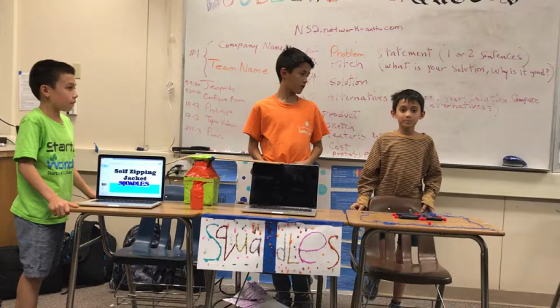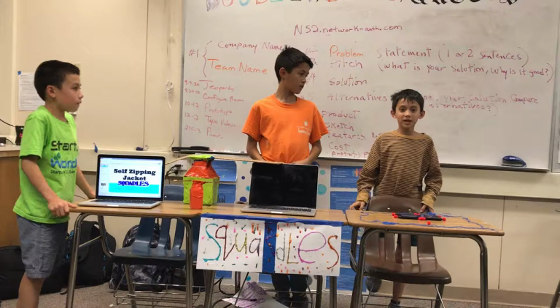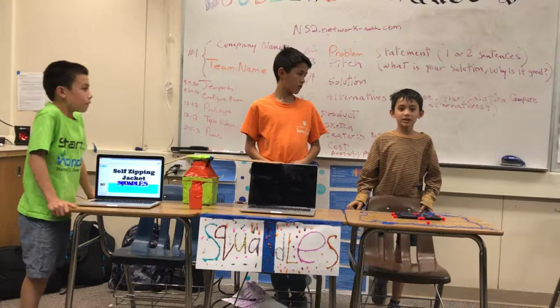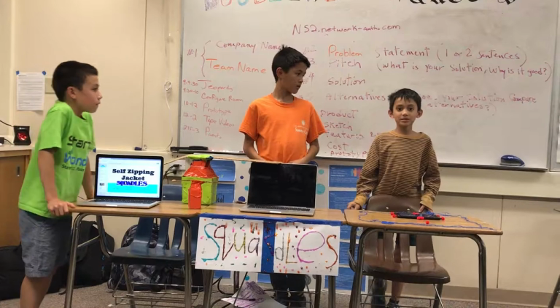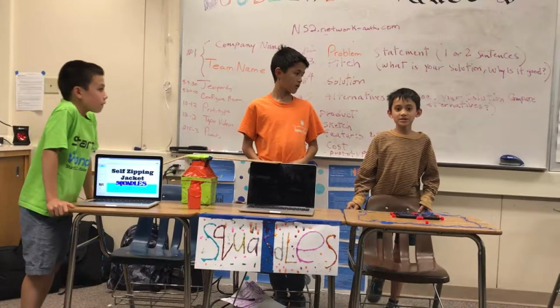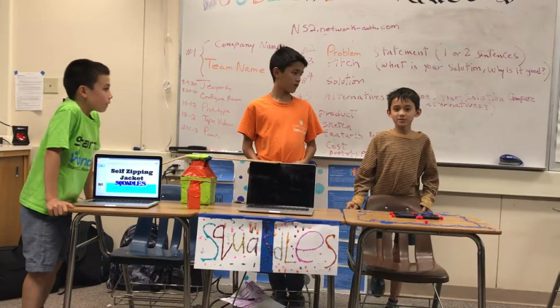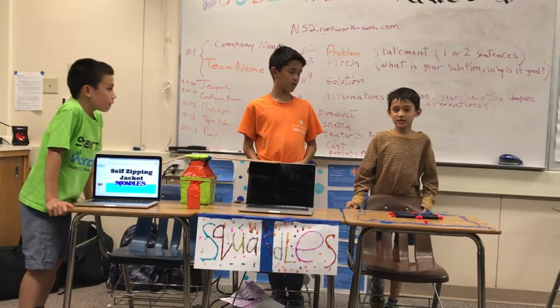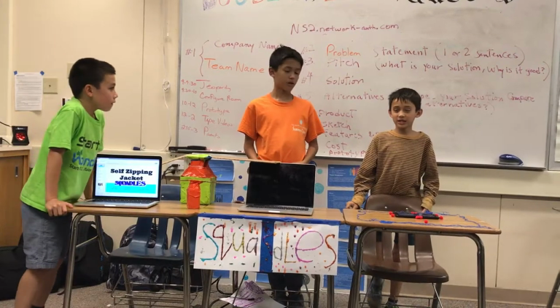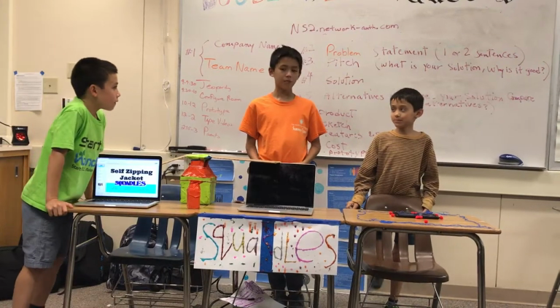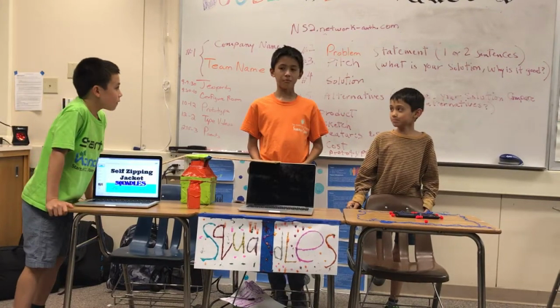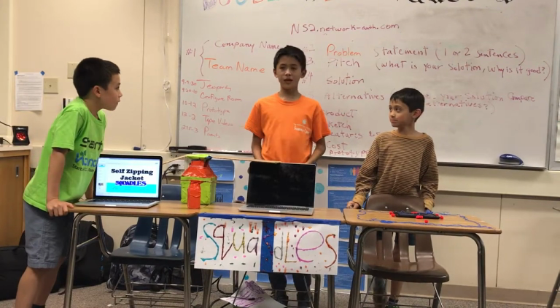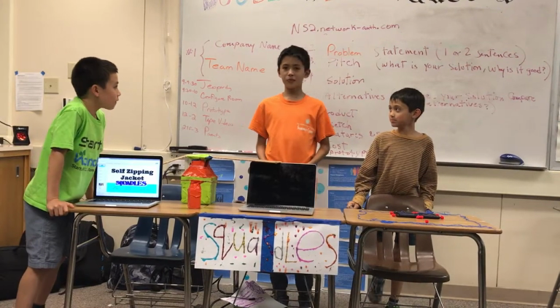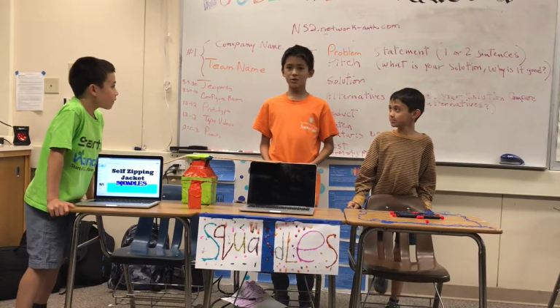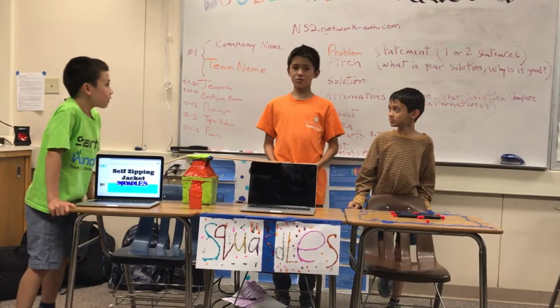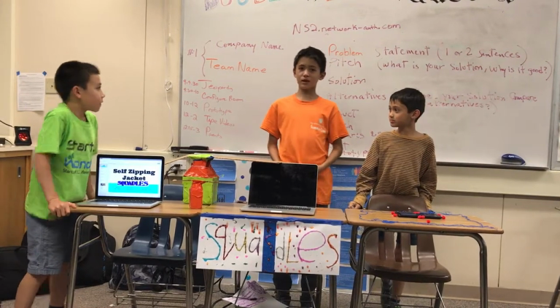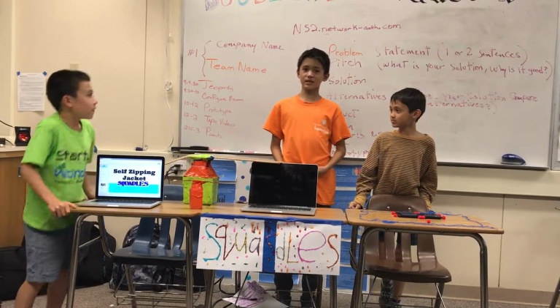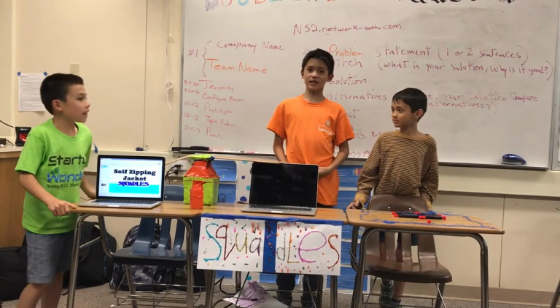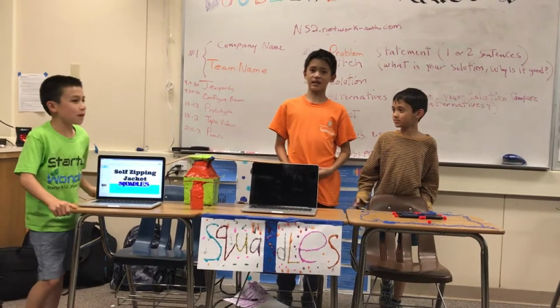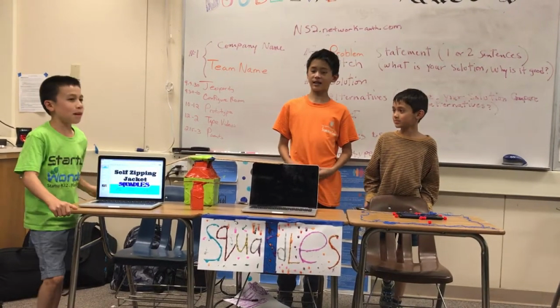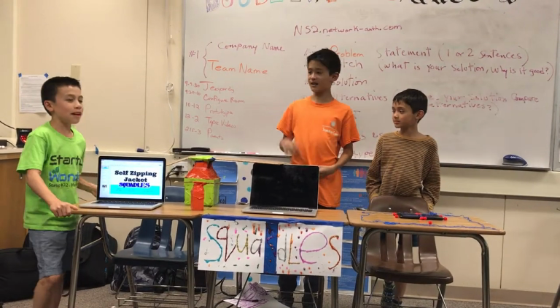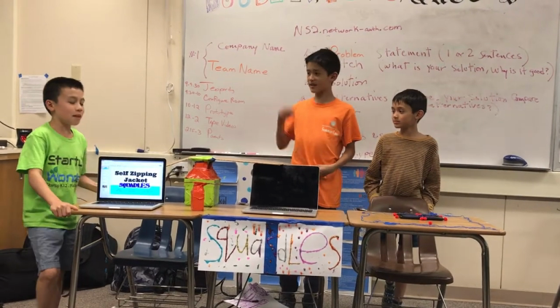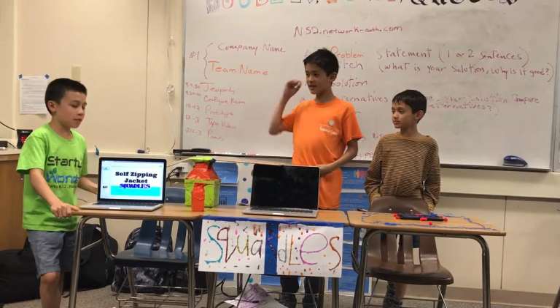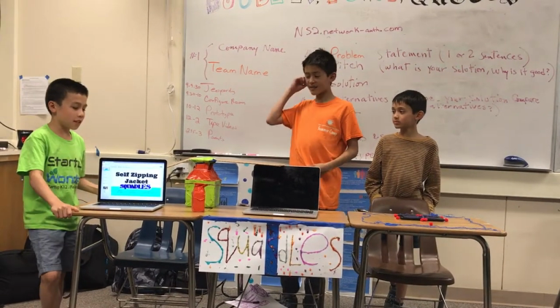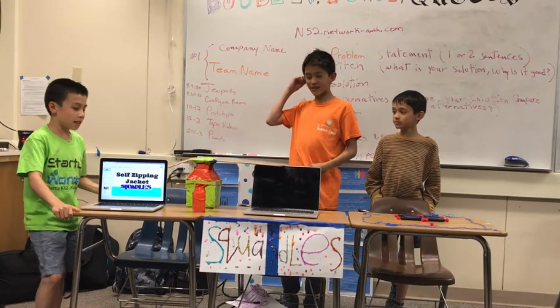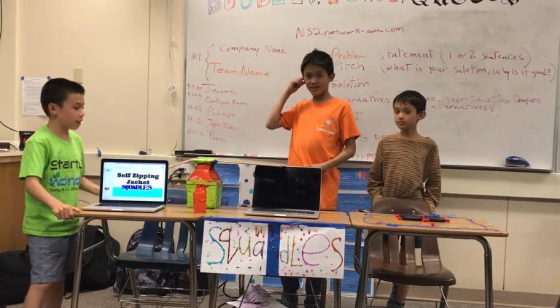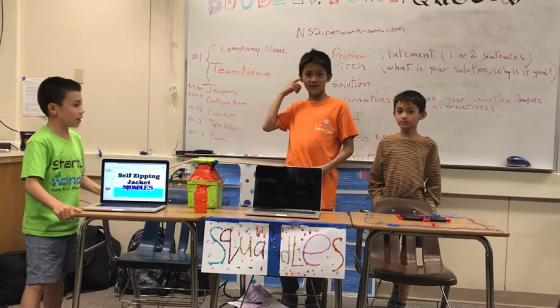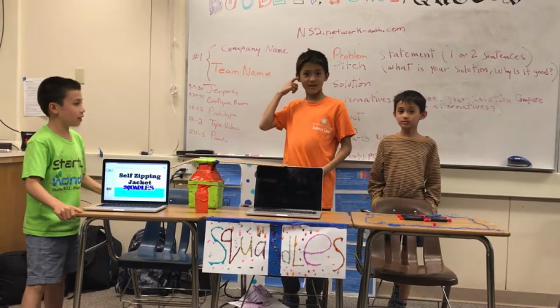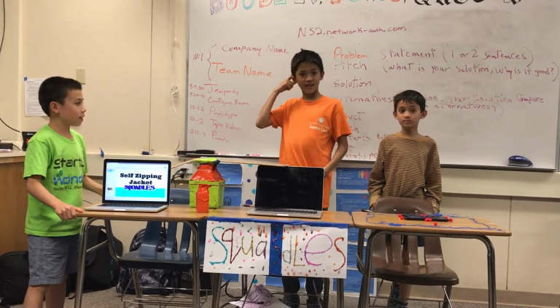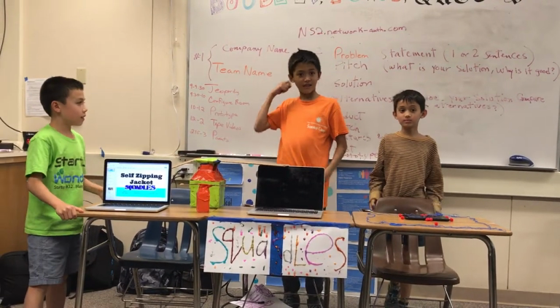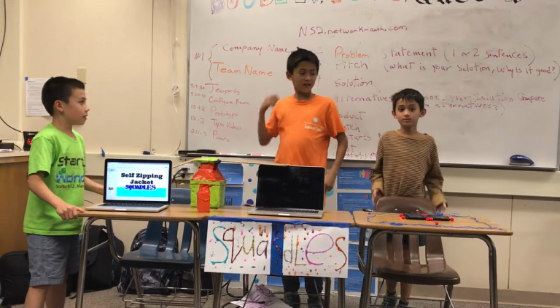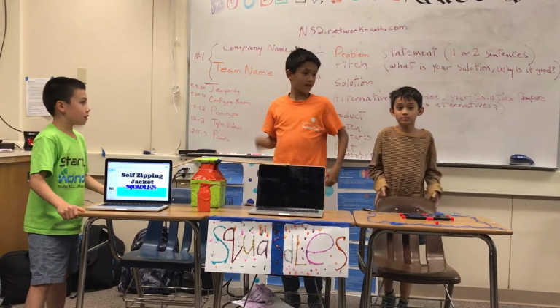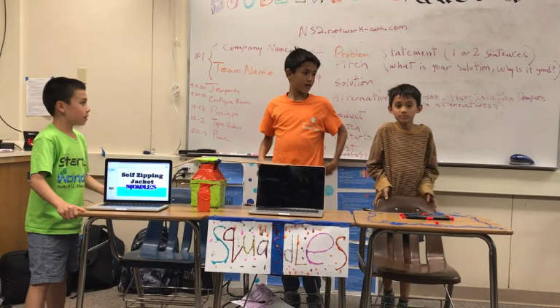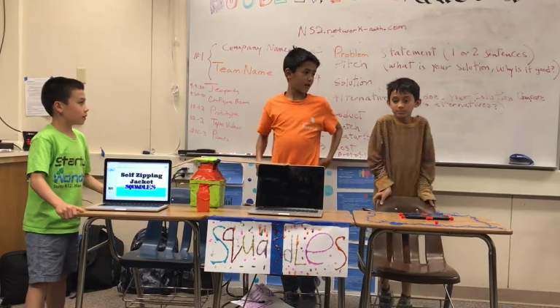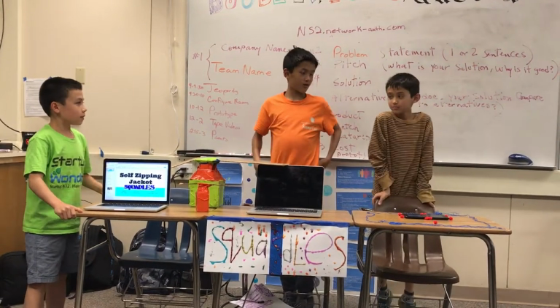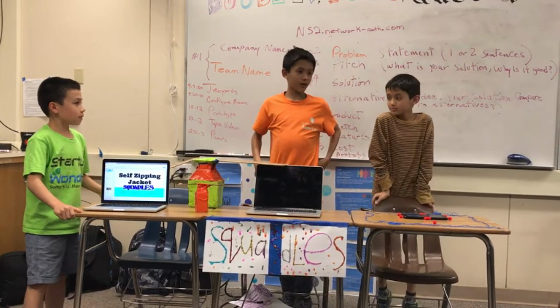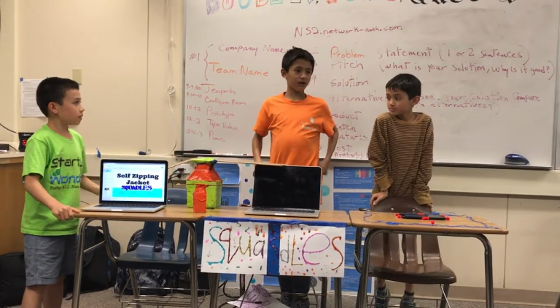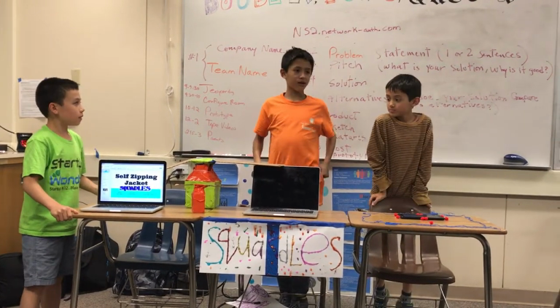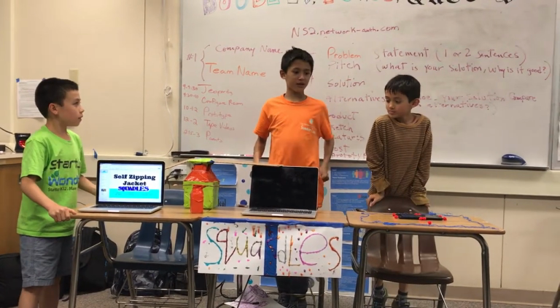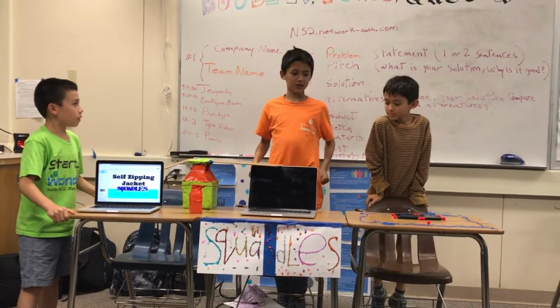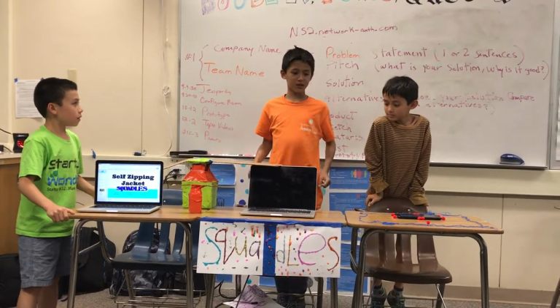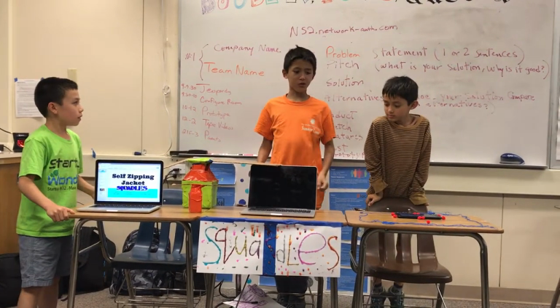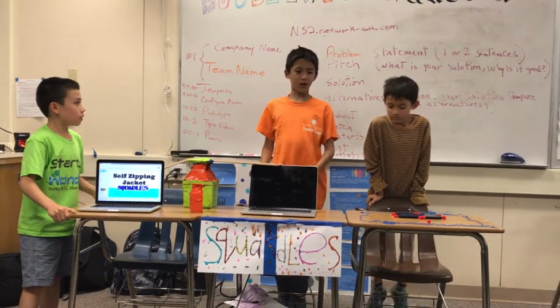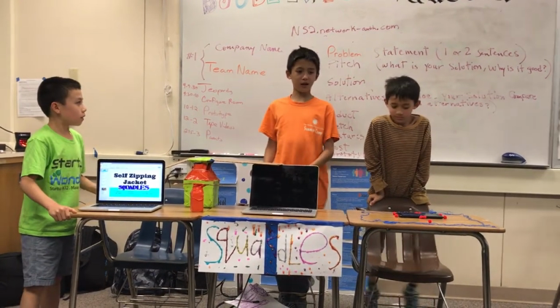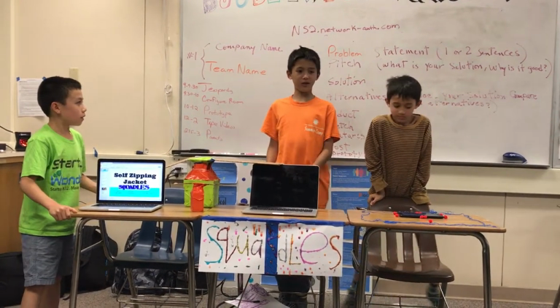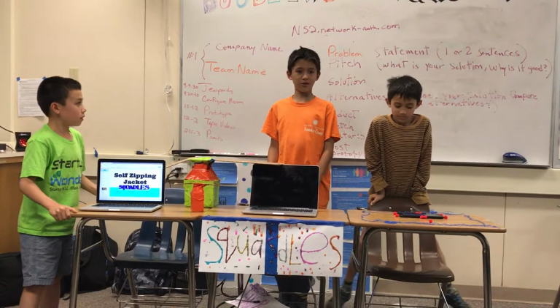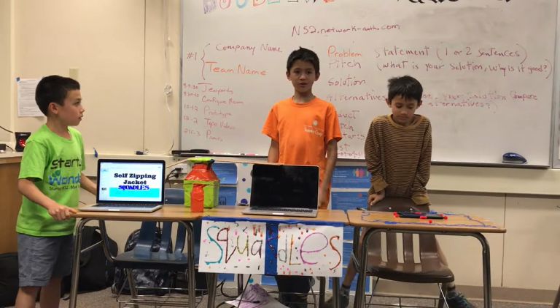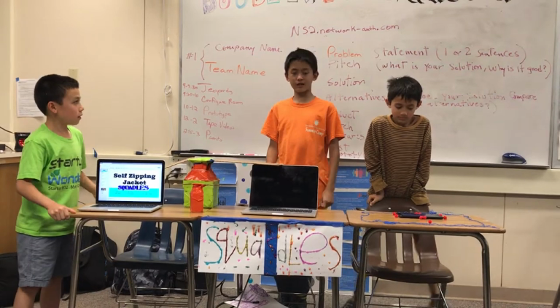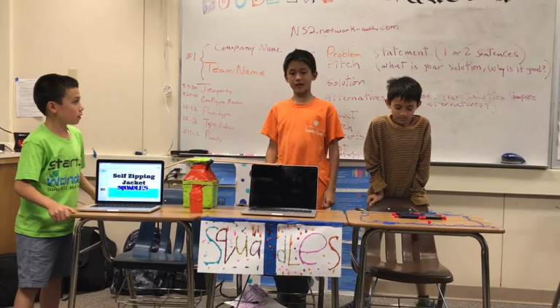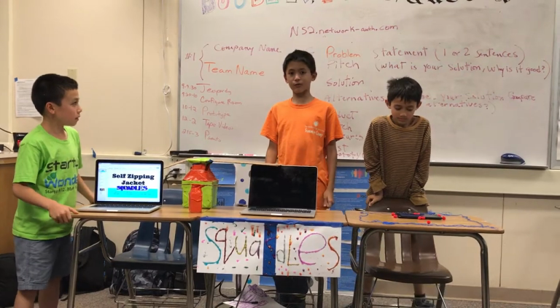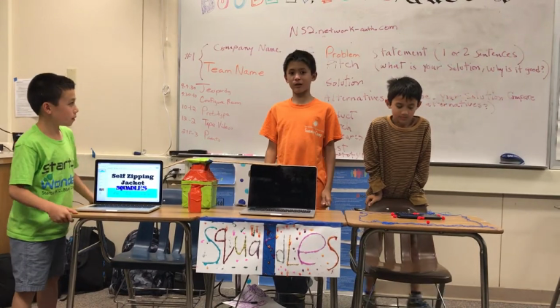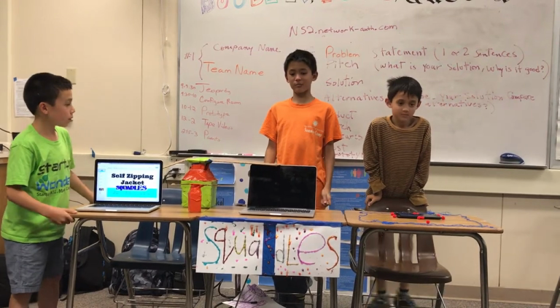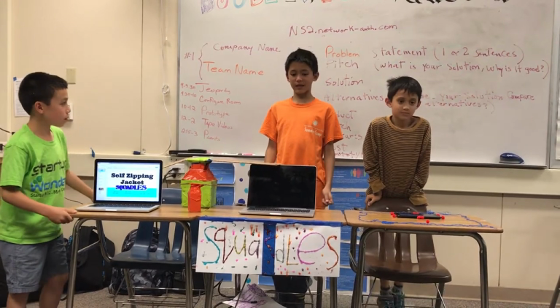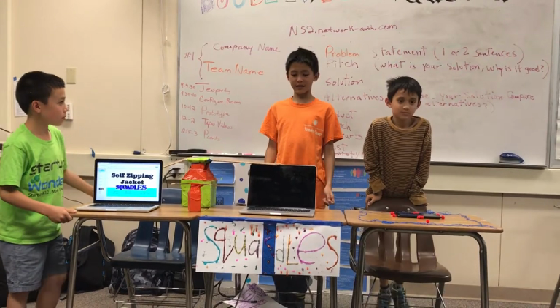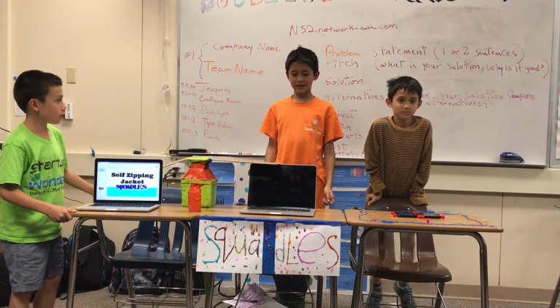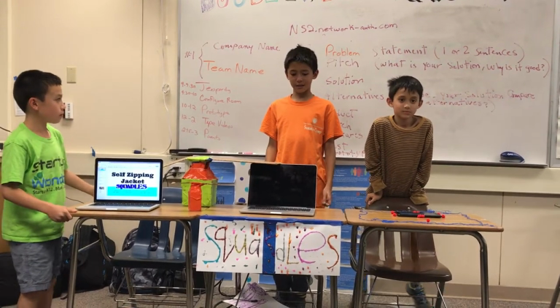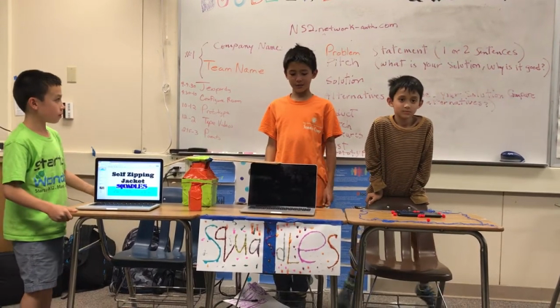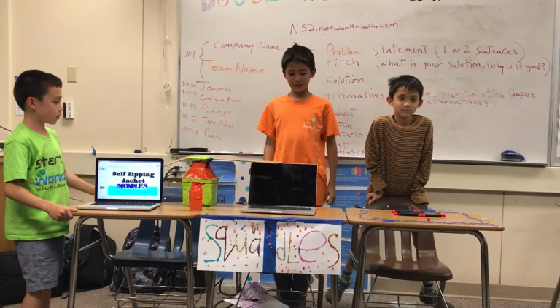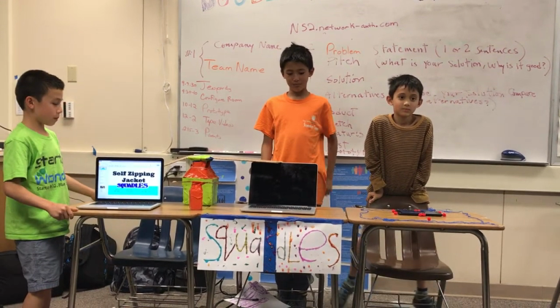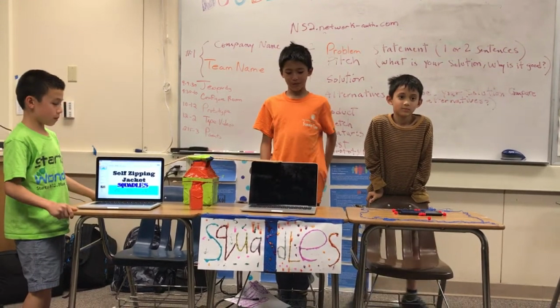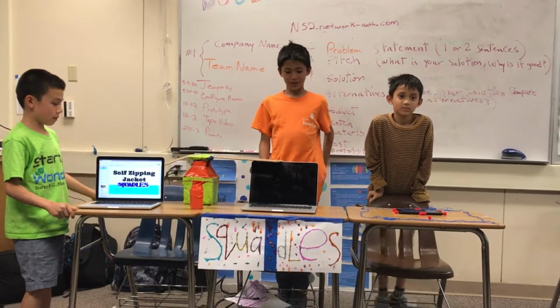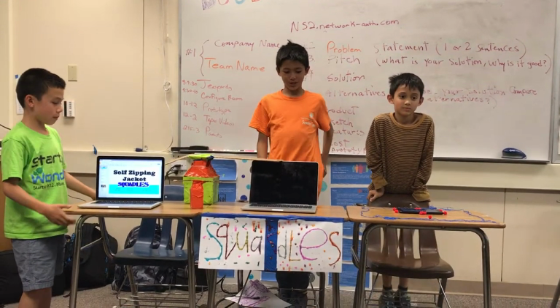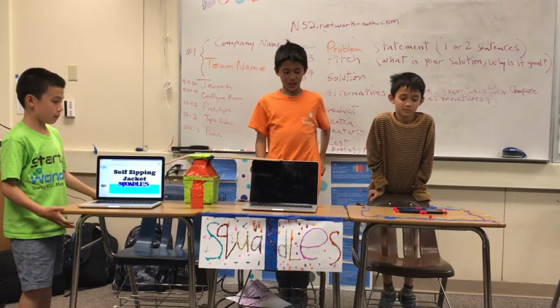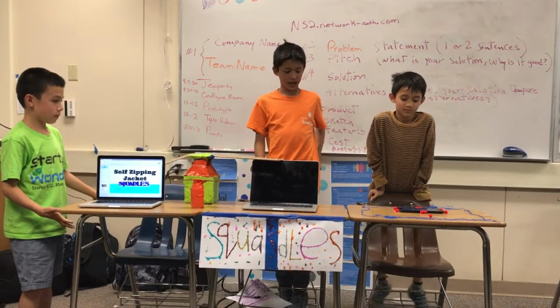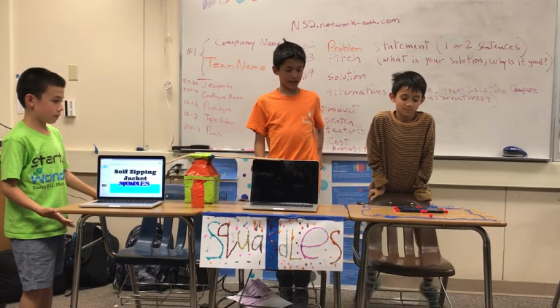My name is William. My name is Wesley. And my name is Nikita. We're the Squaddles and we made the self-zipping jacket.